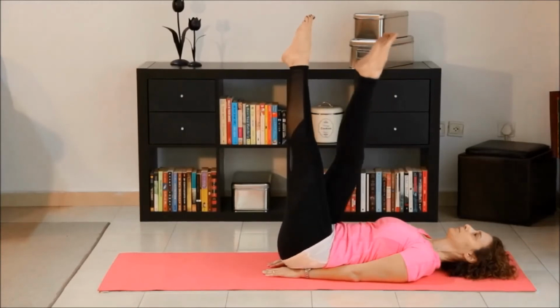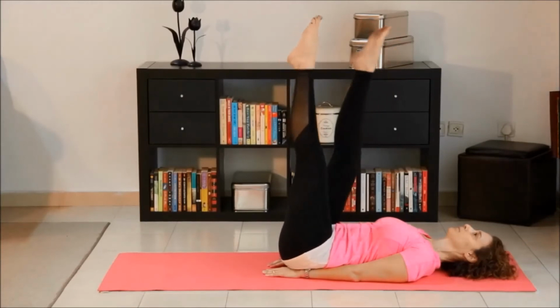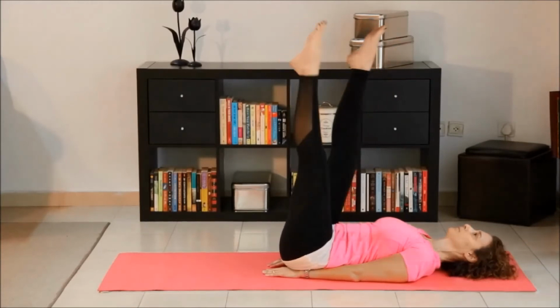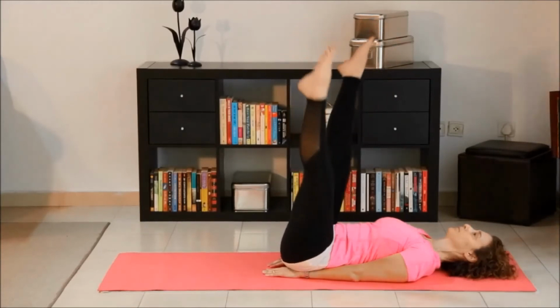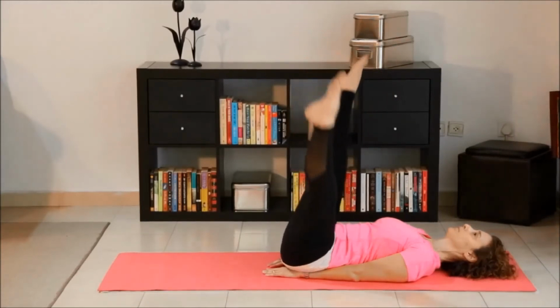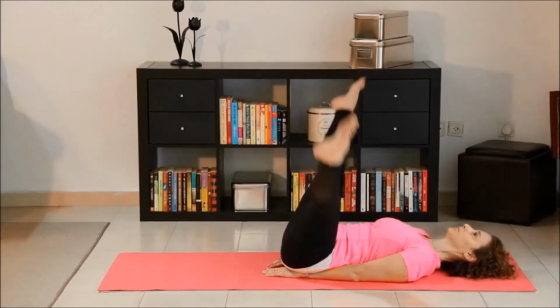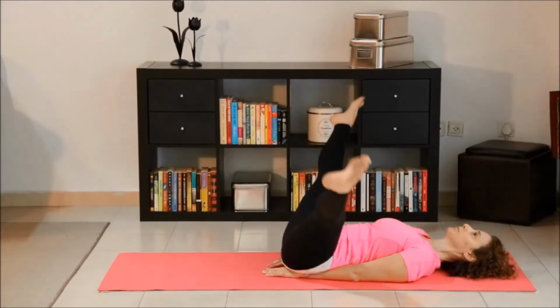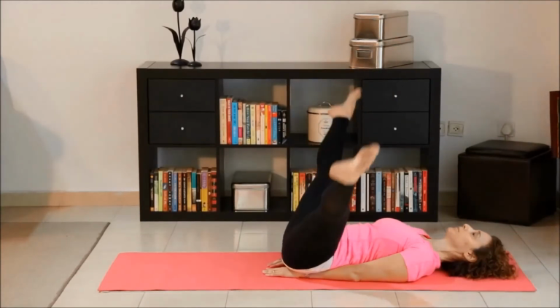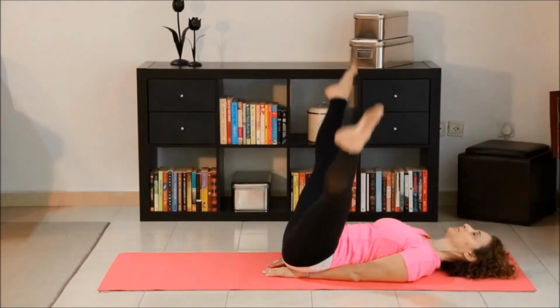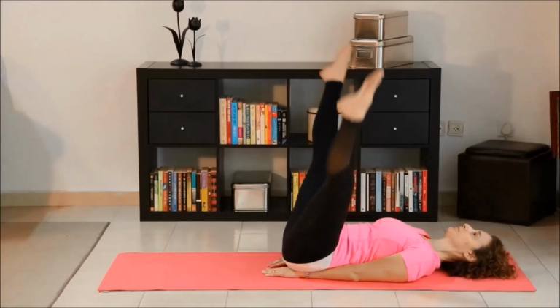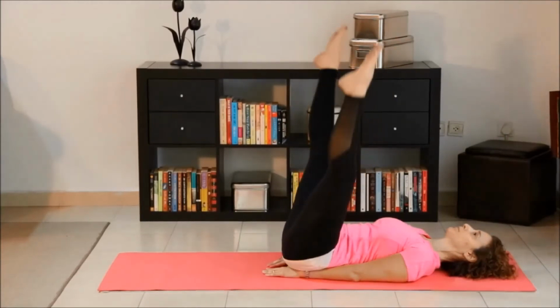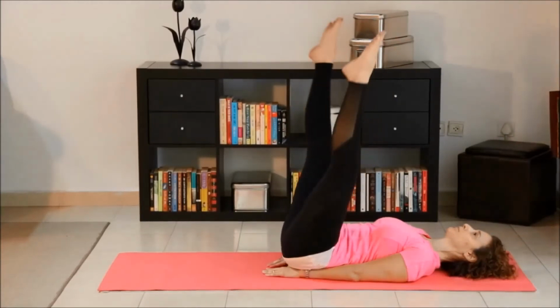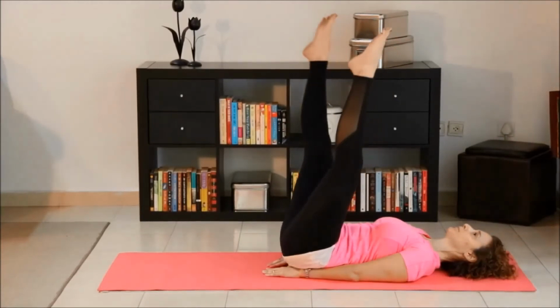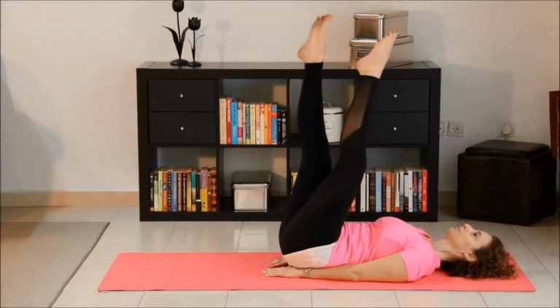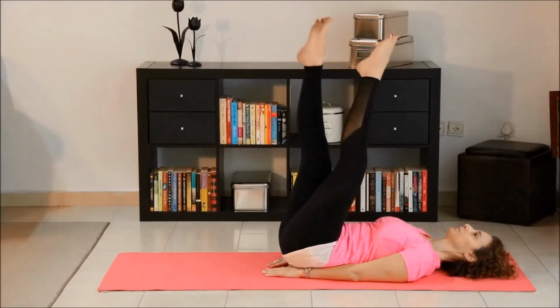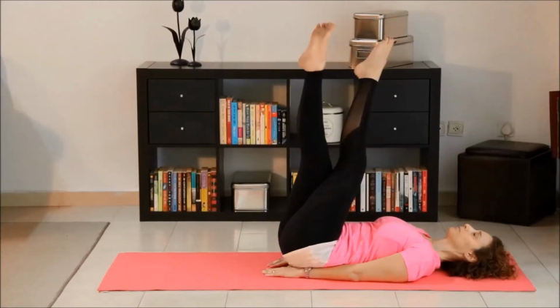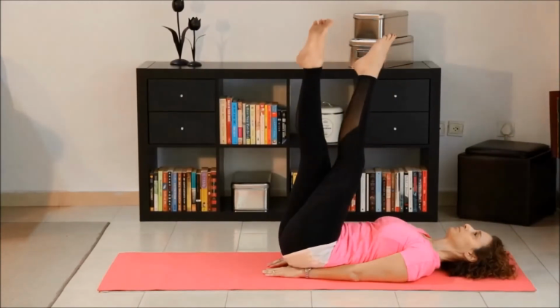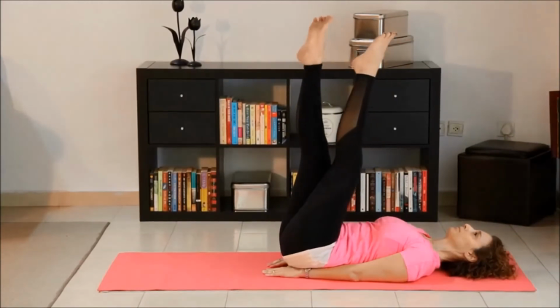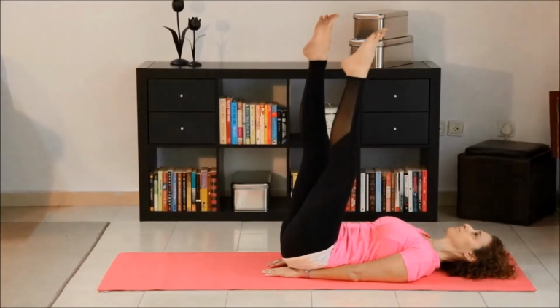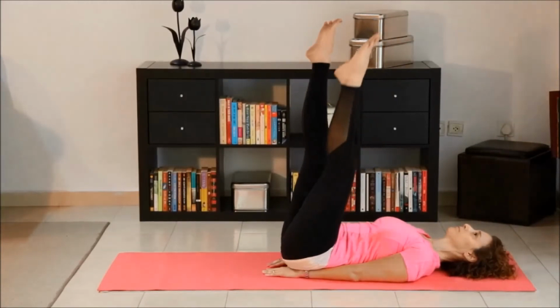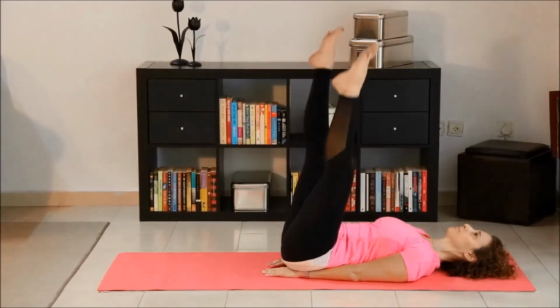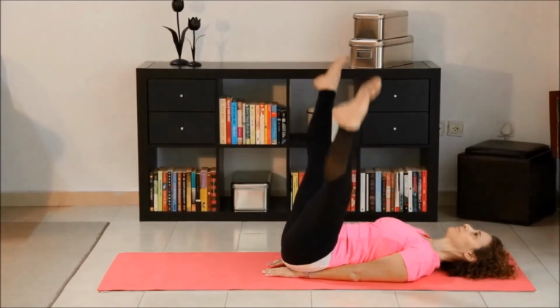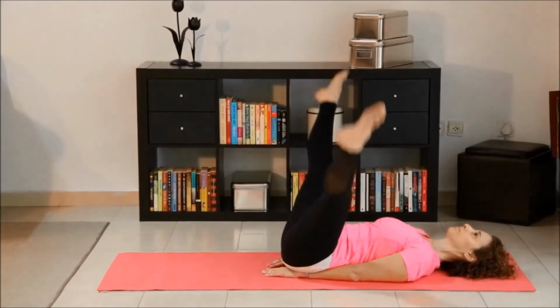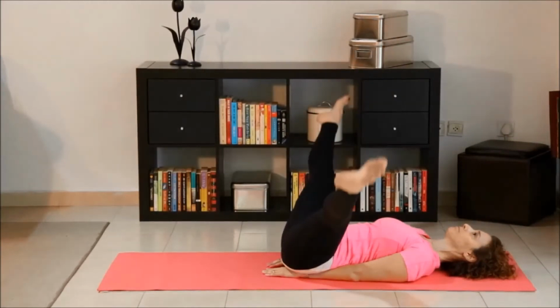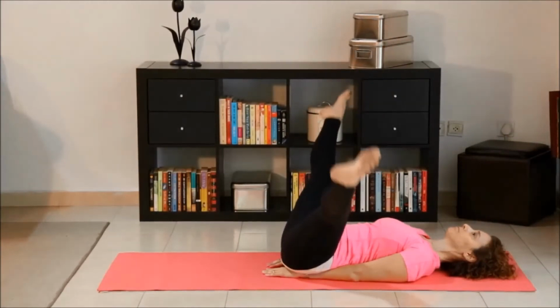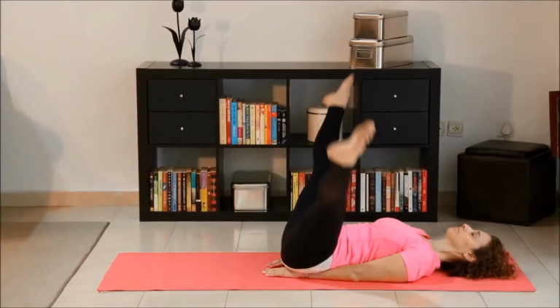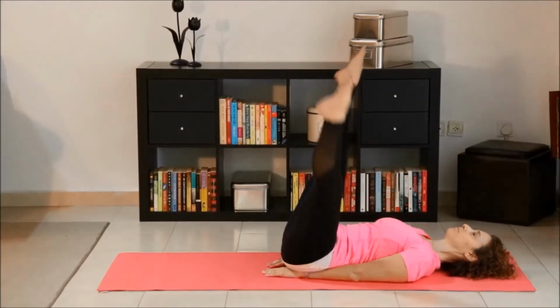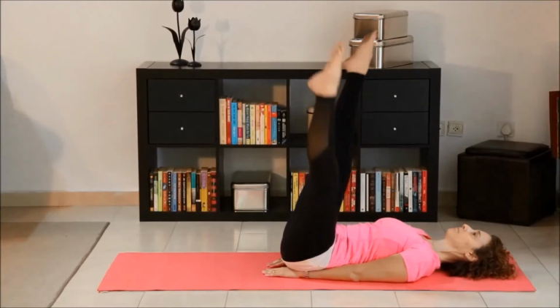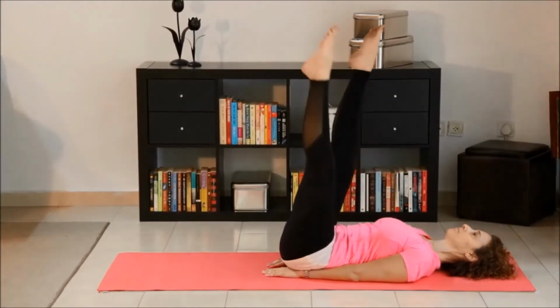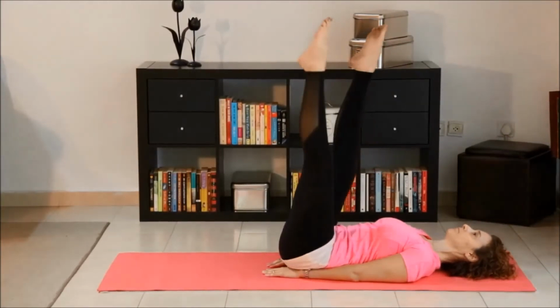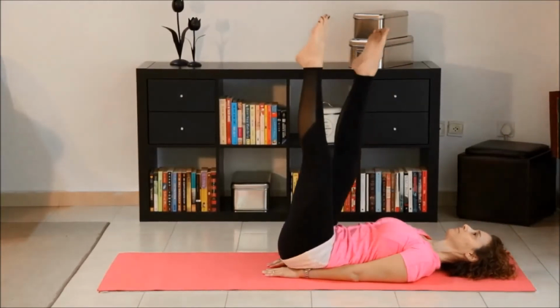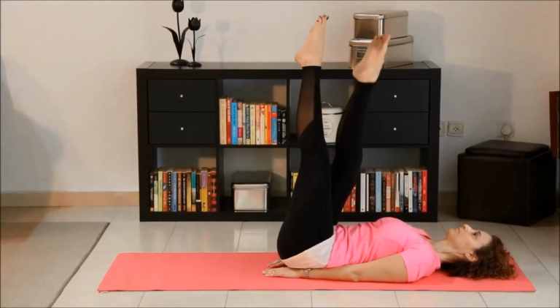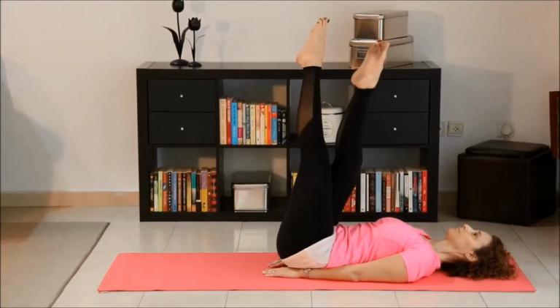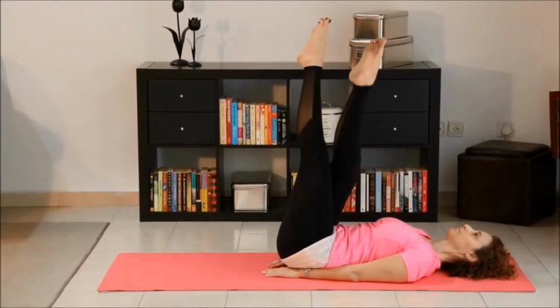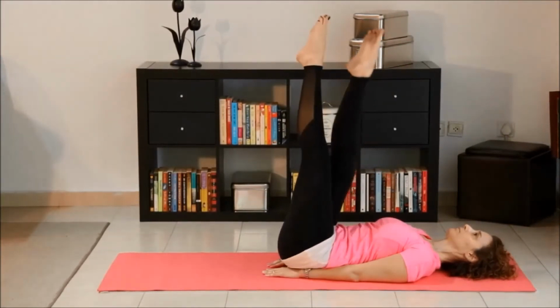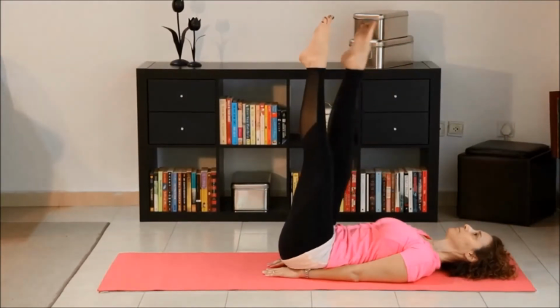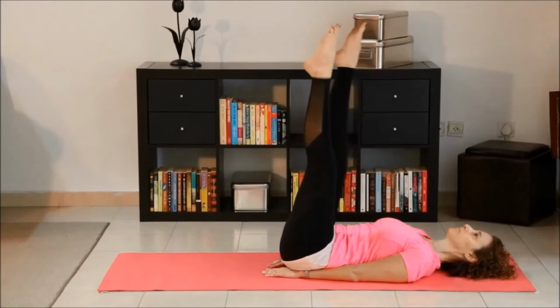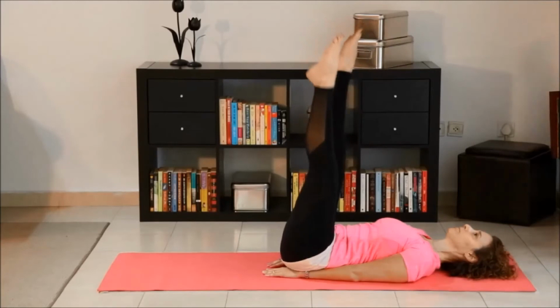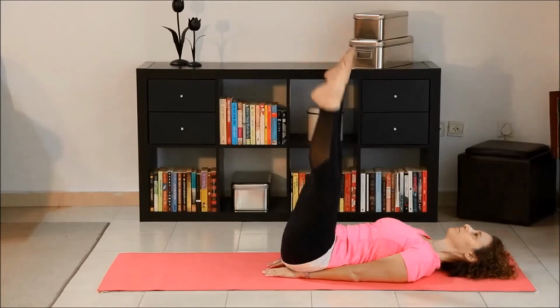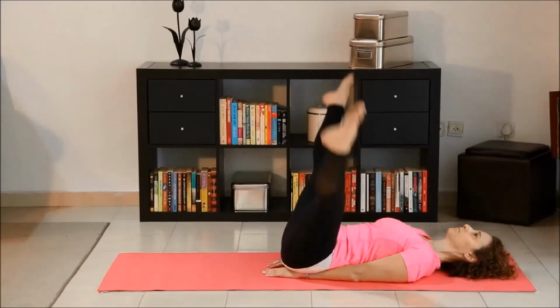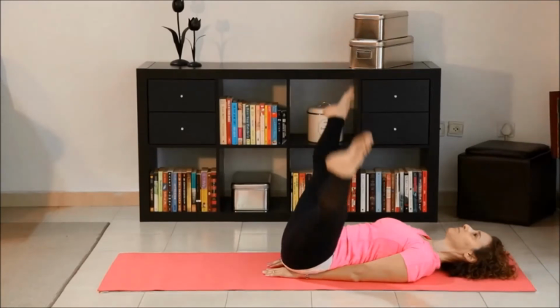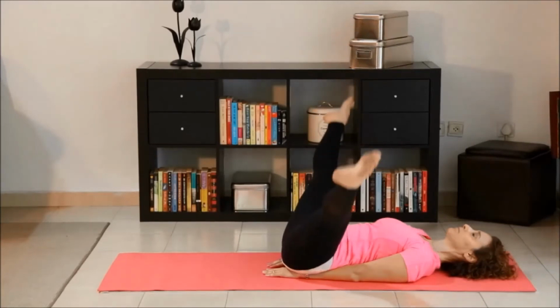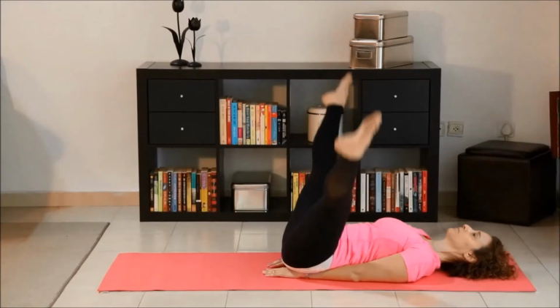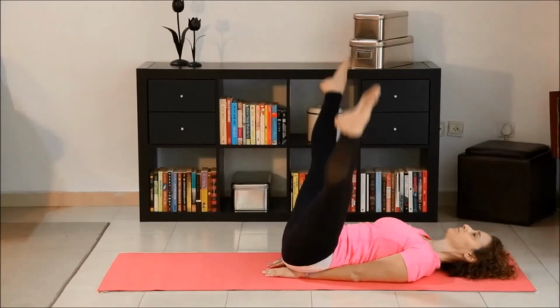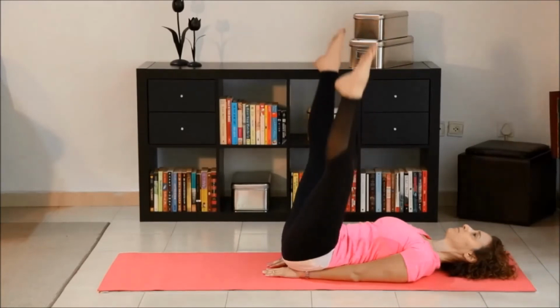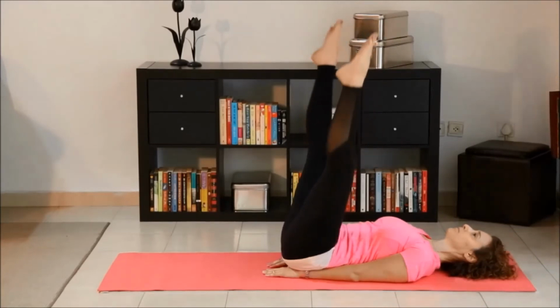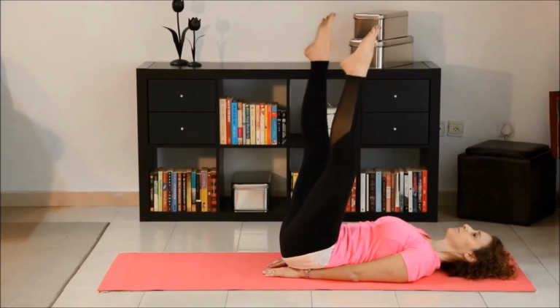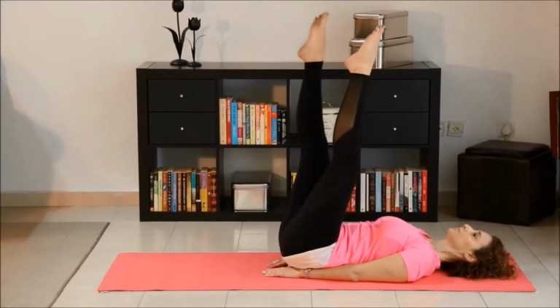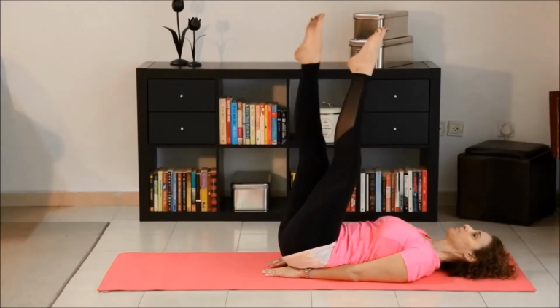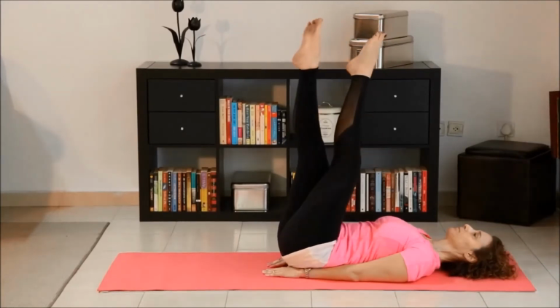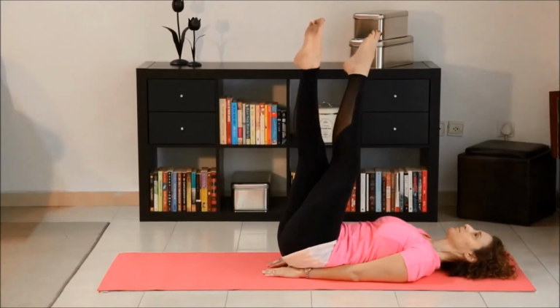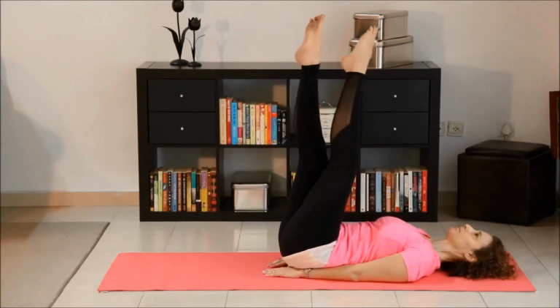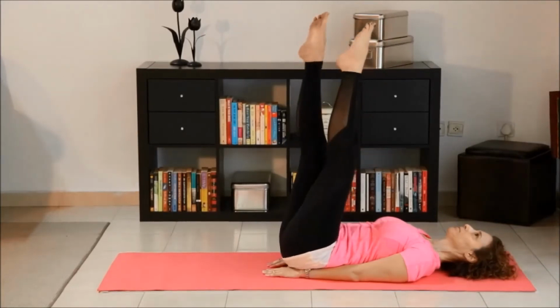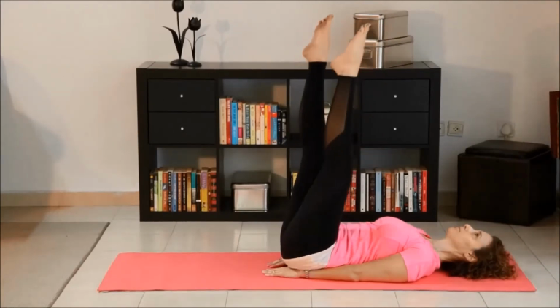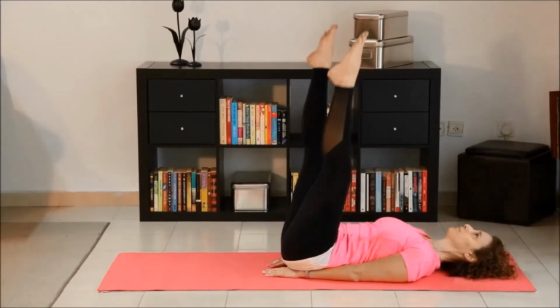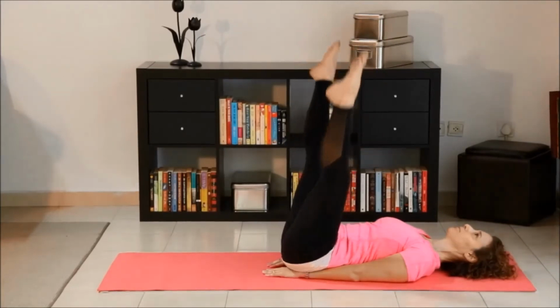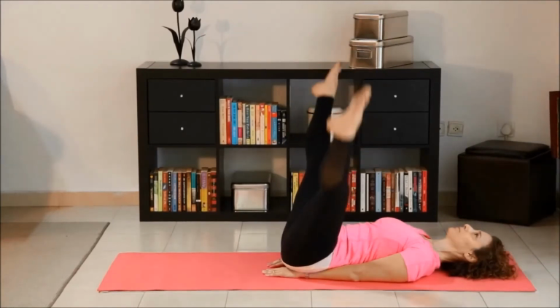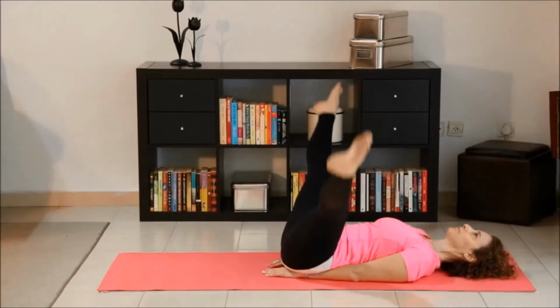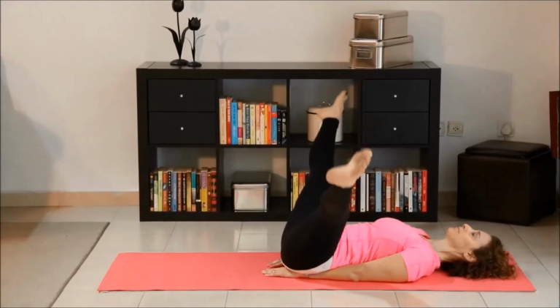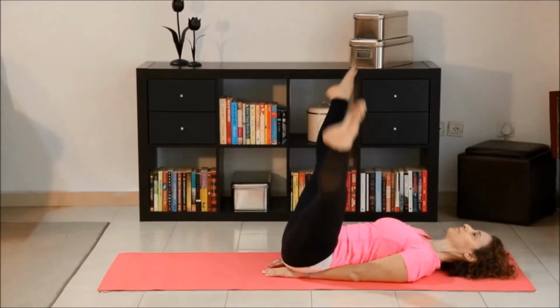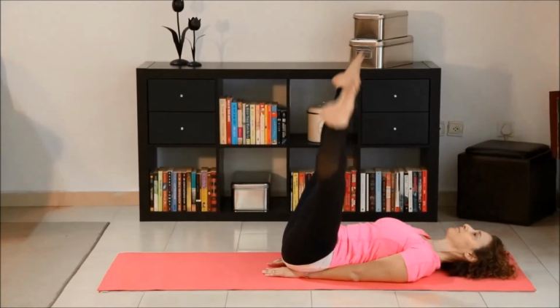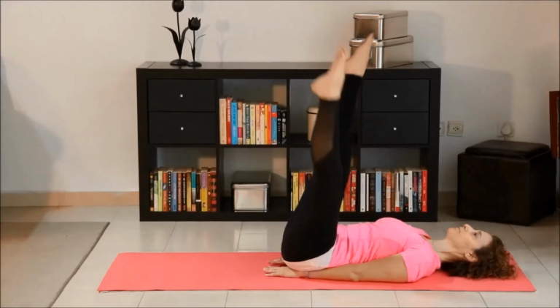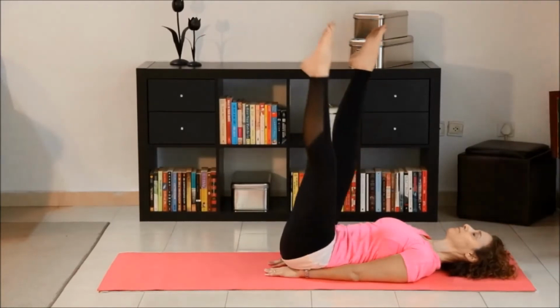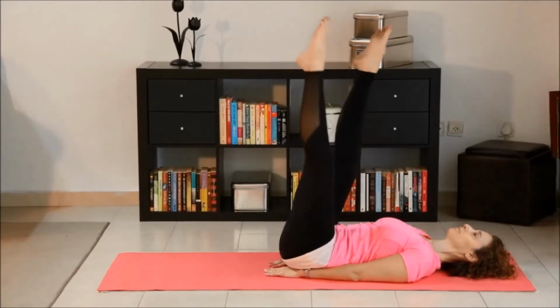Another set of crisscross legs before you pulse. Remember to switch the legs back and front.